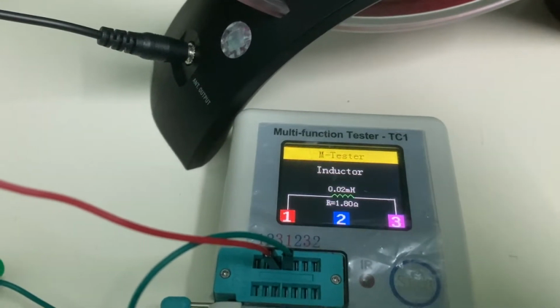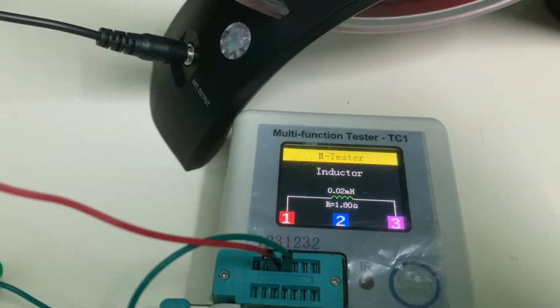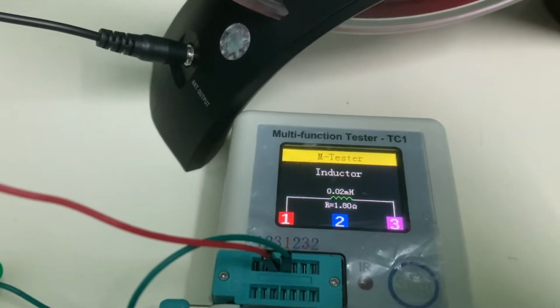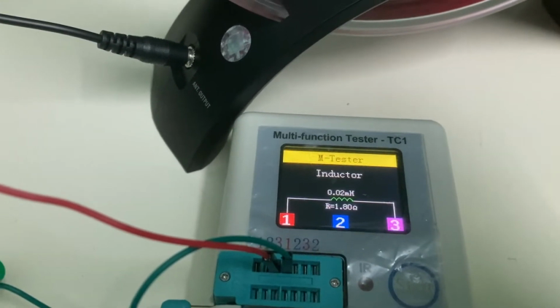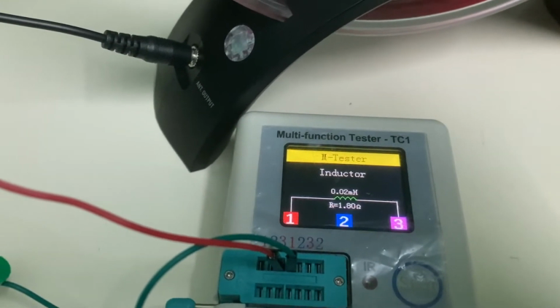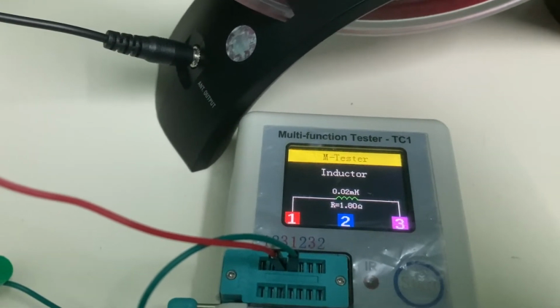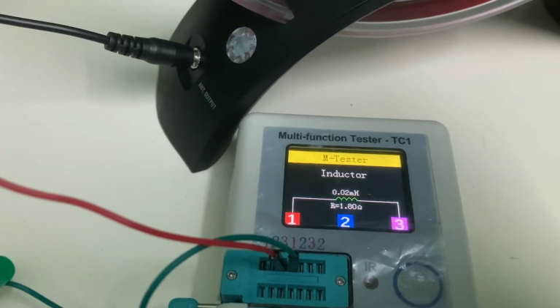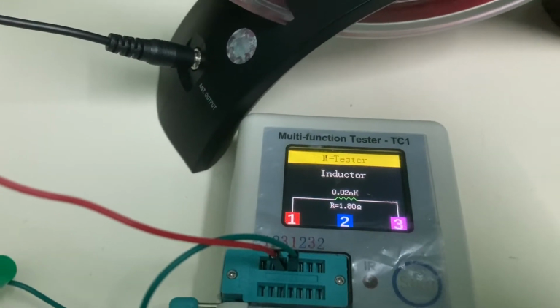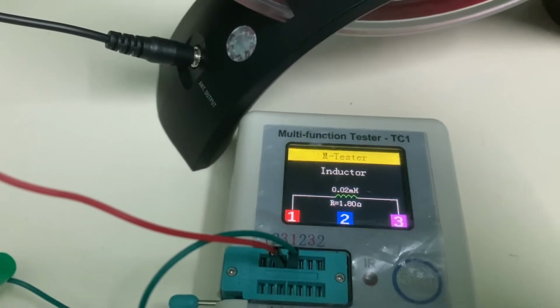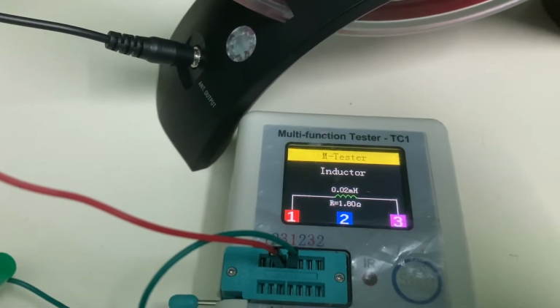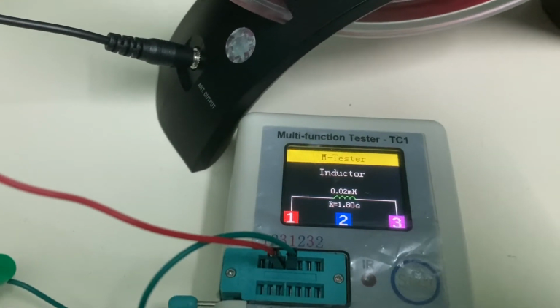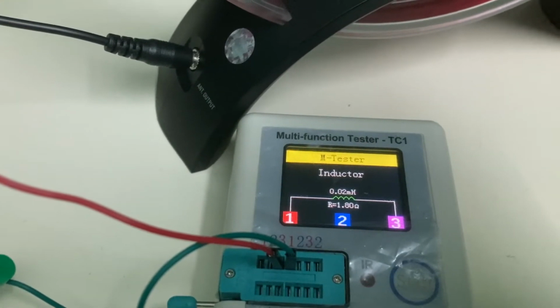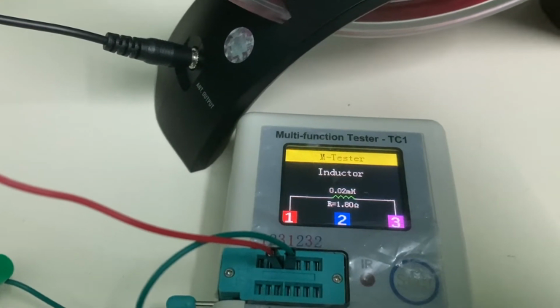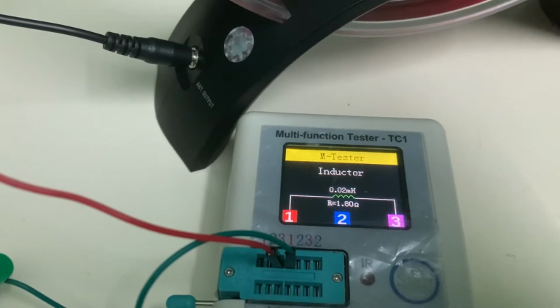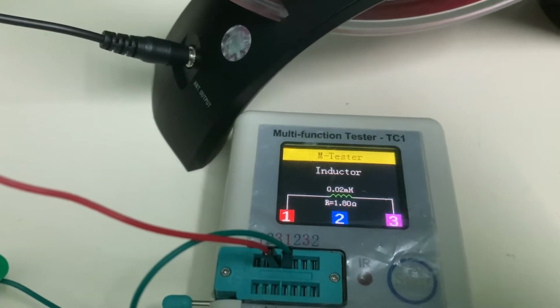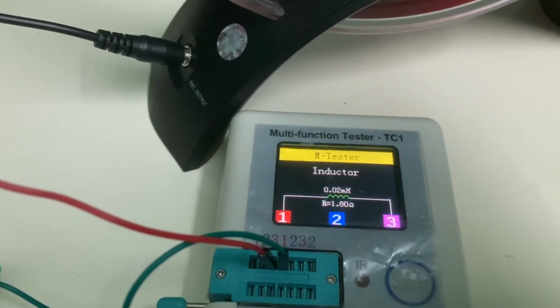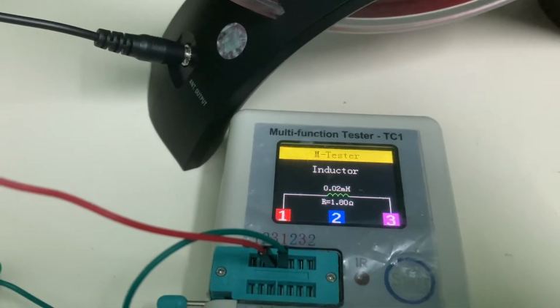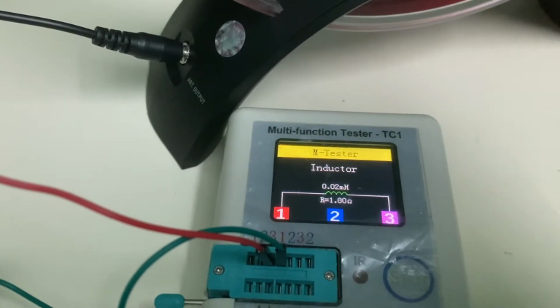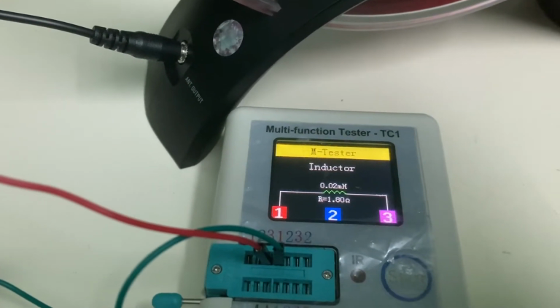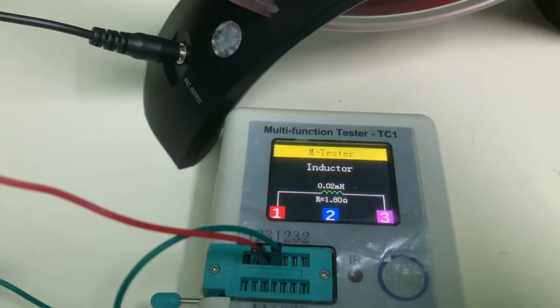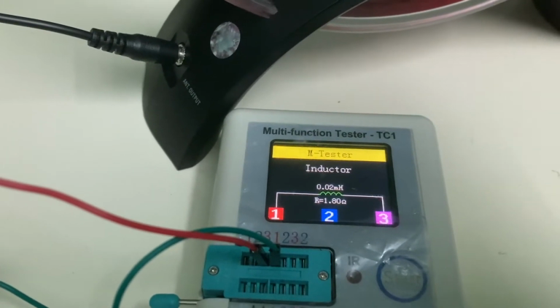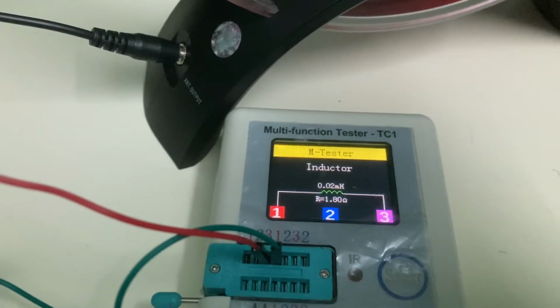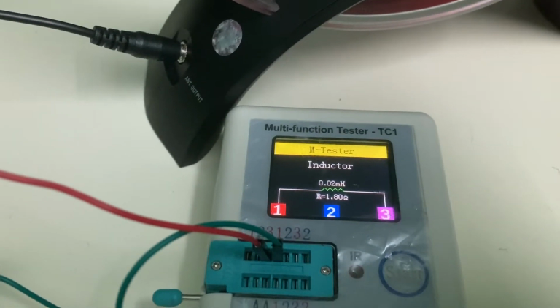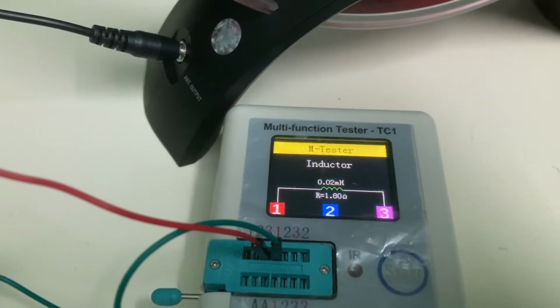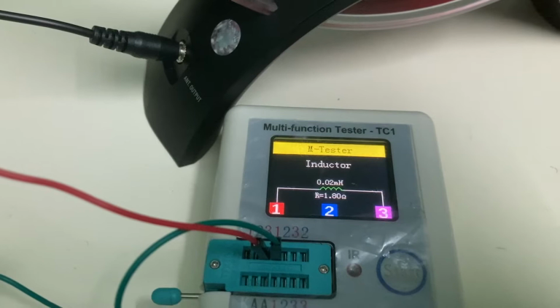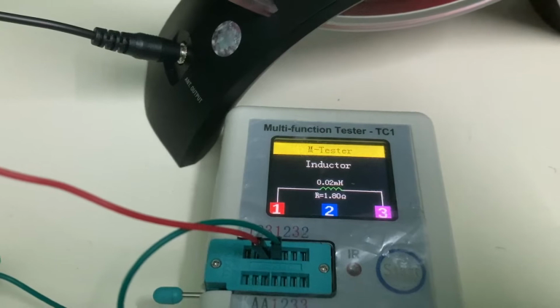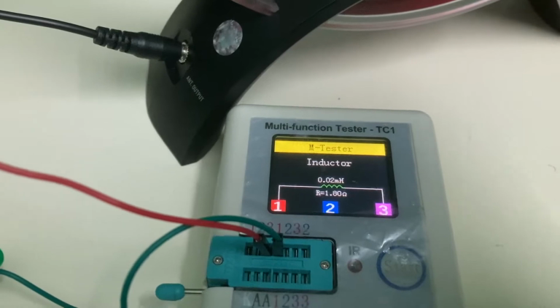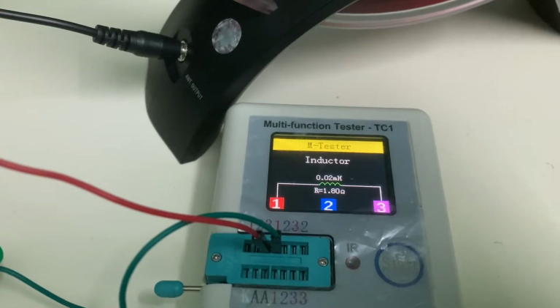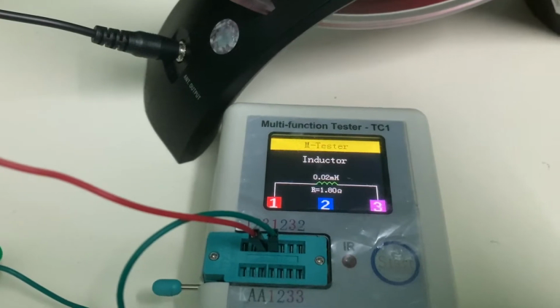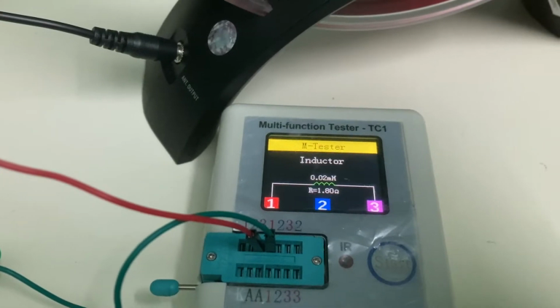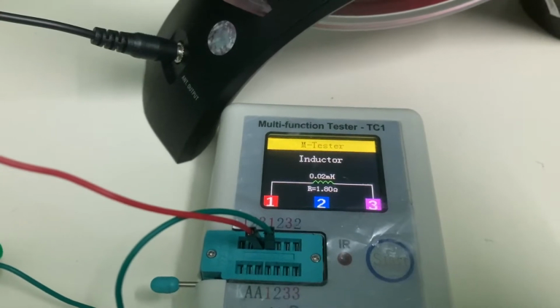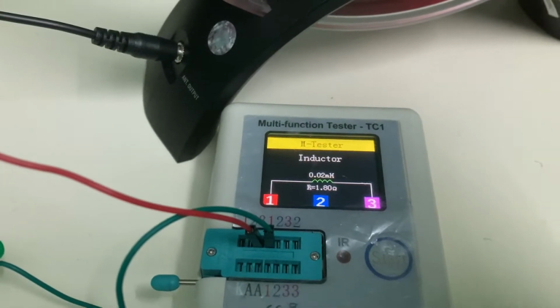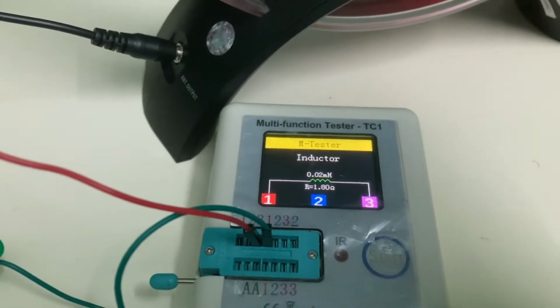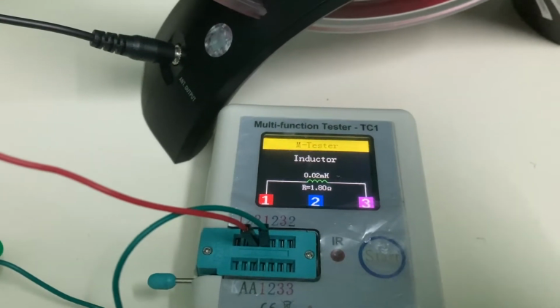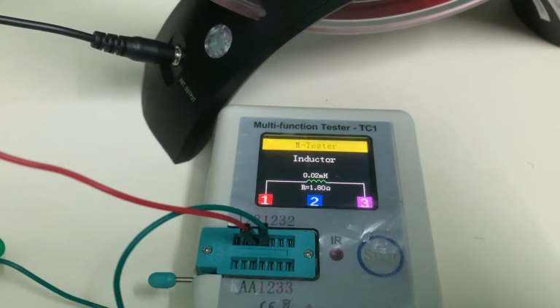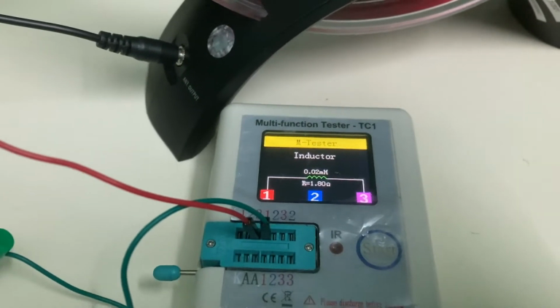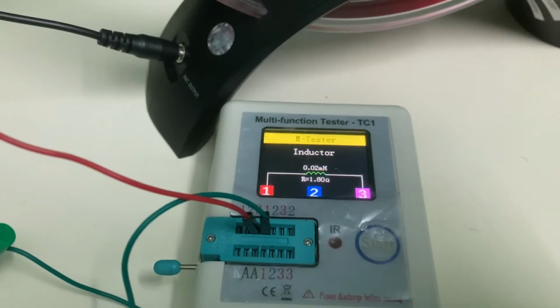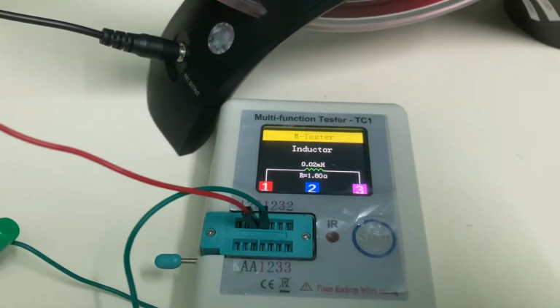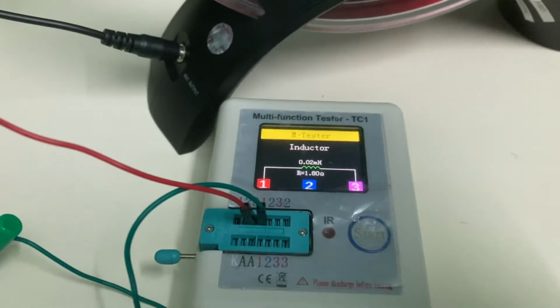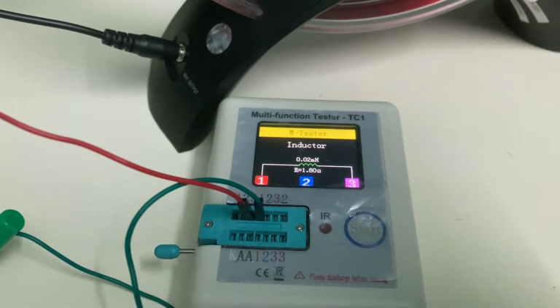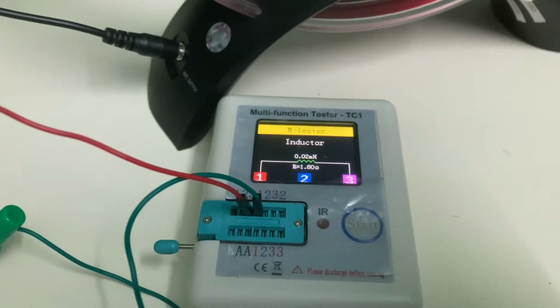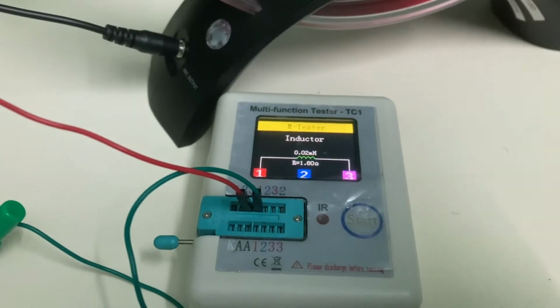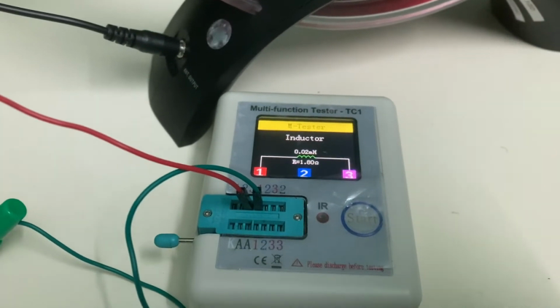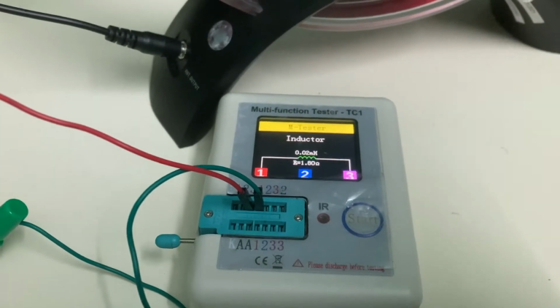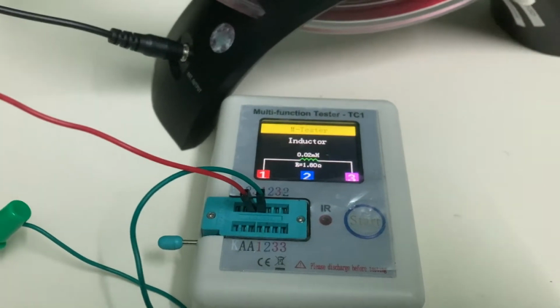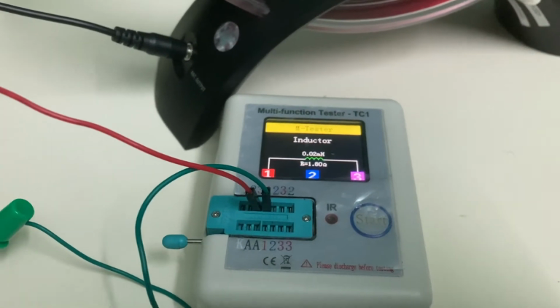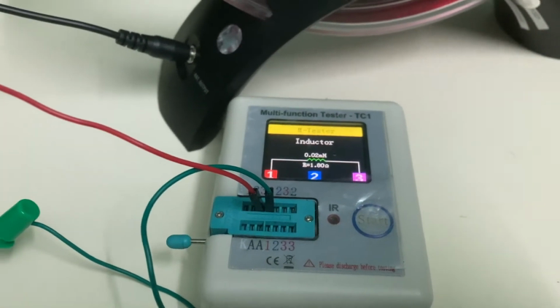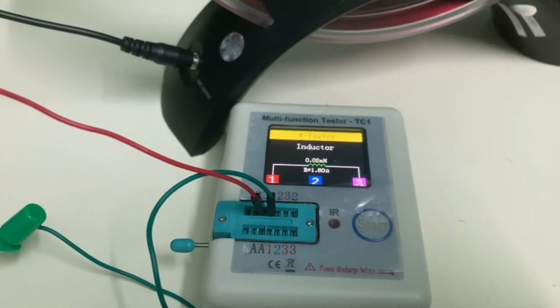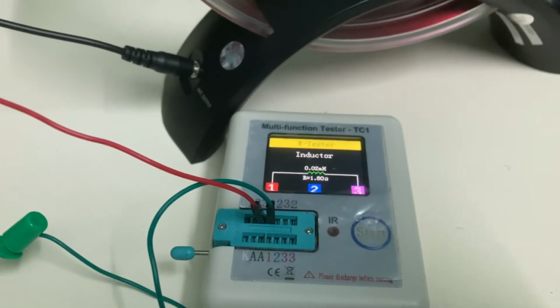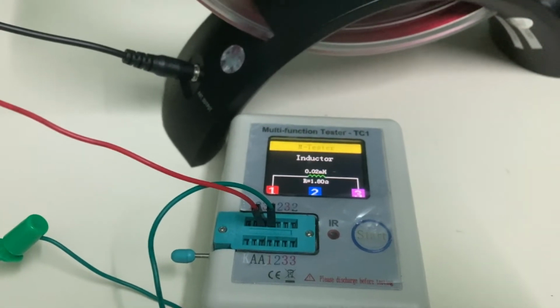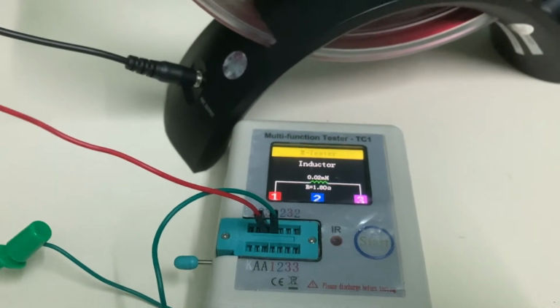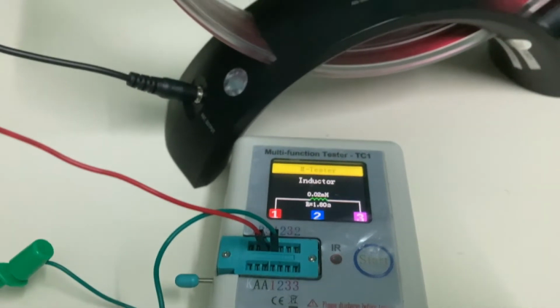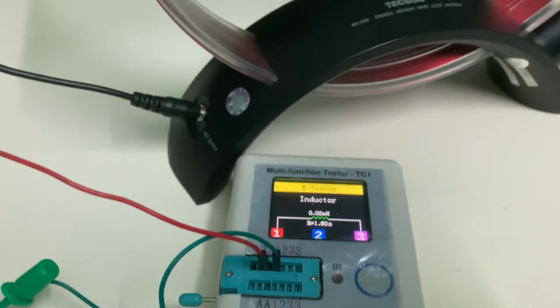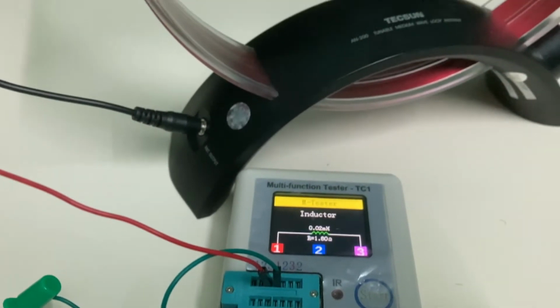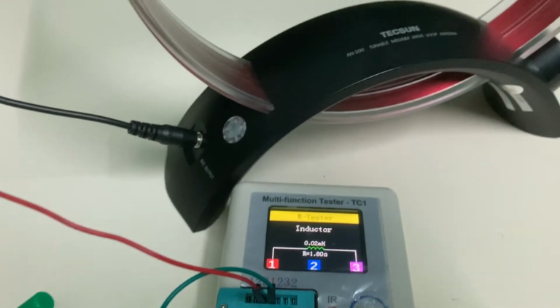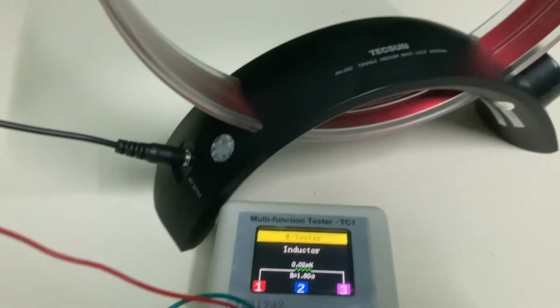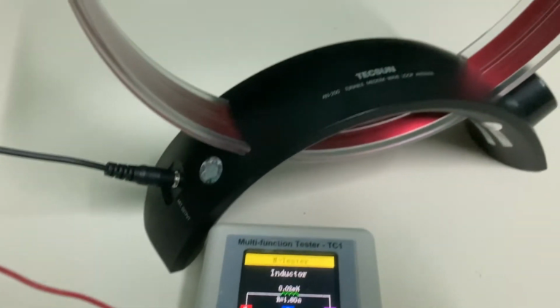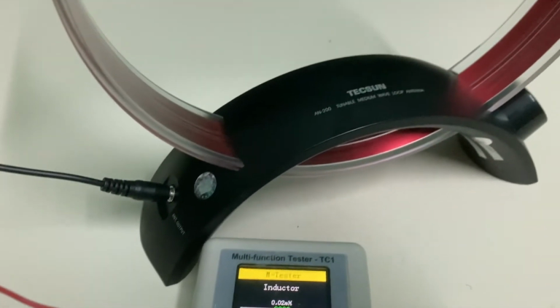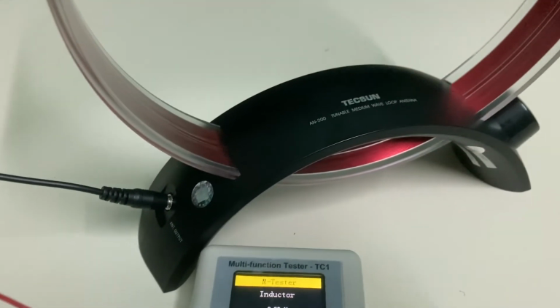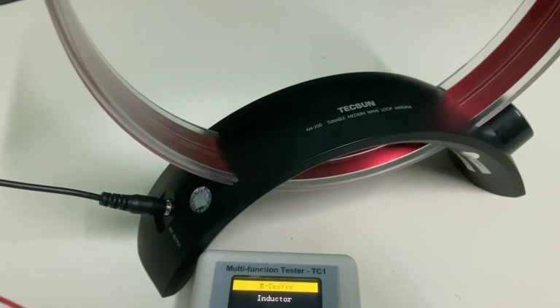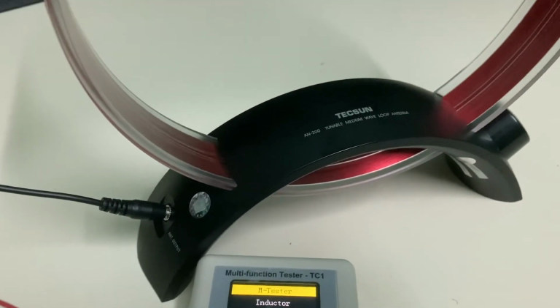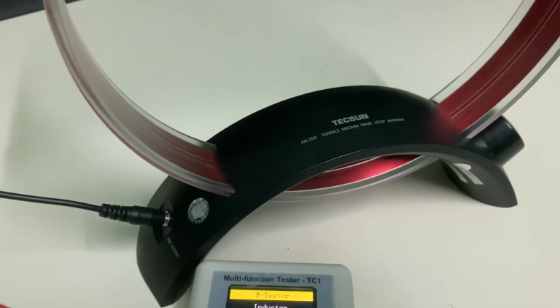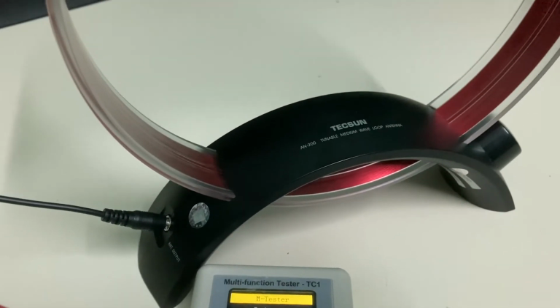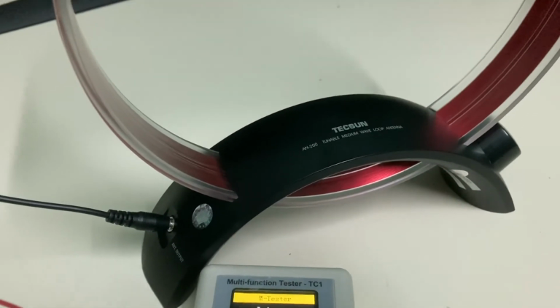So the inductance of the Texan antenna is 0.02 mH and the resistance is 1.80 ohms.